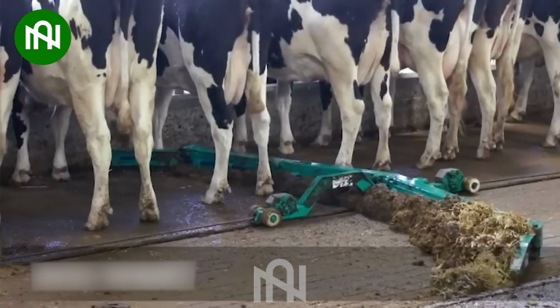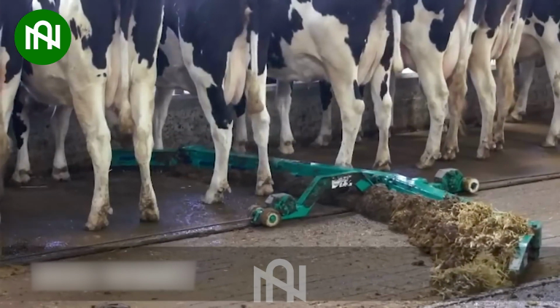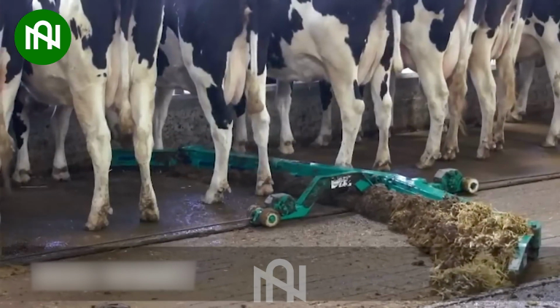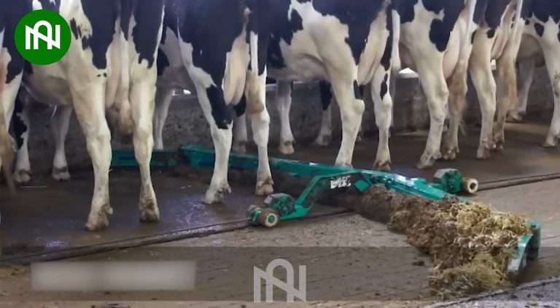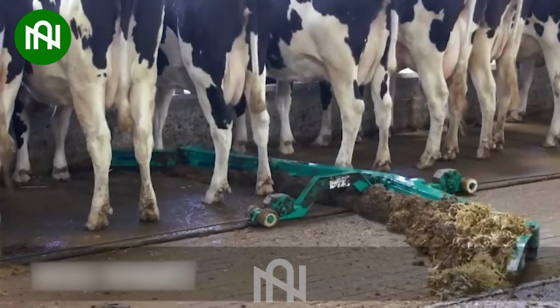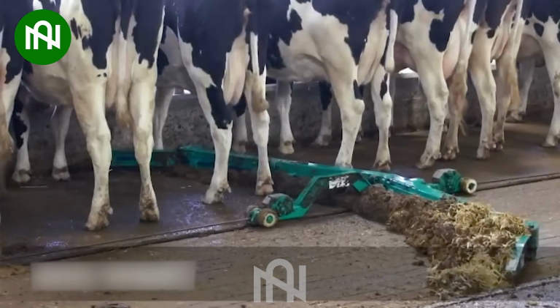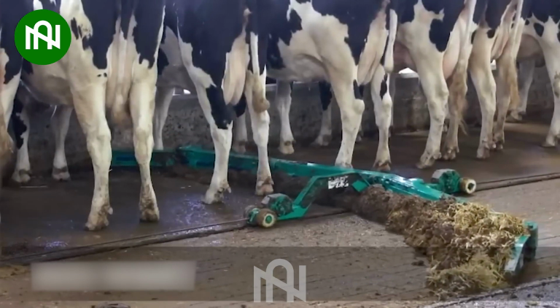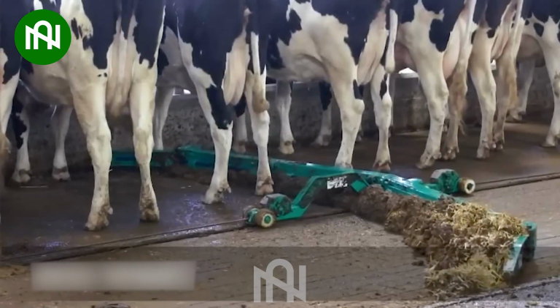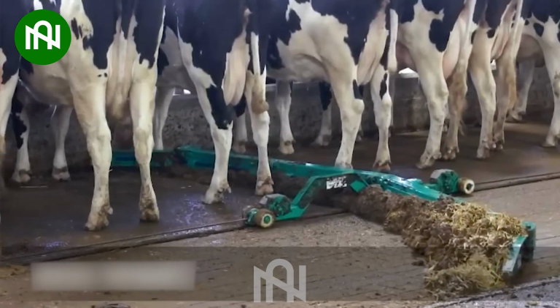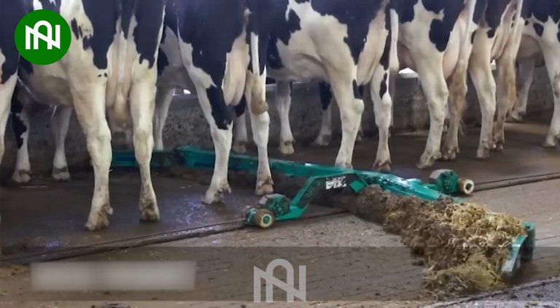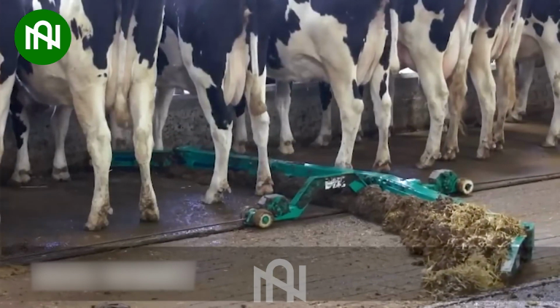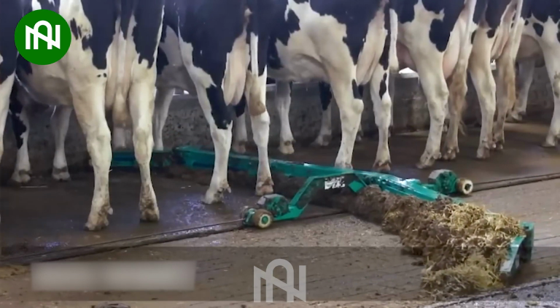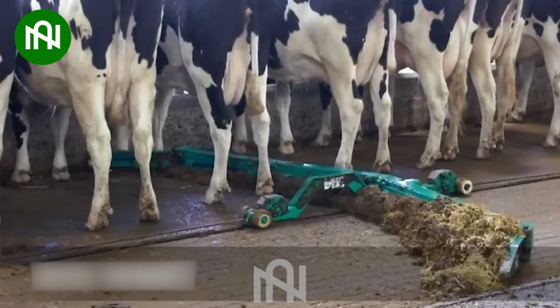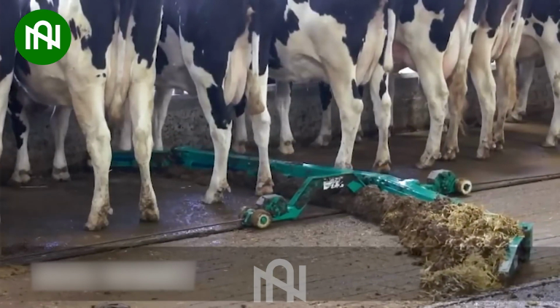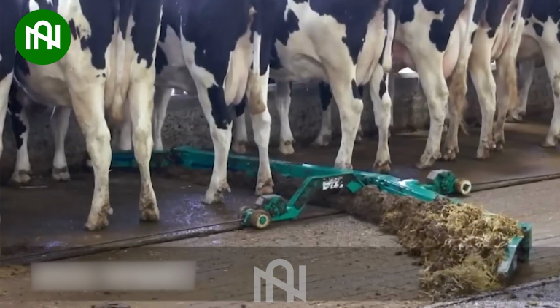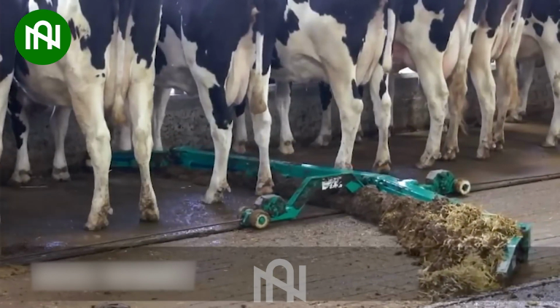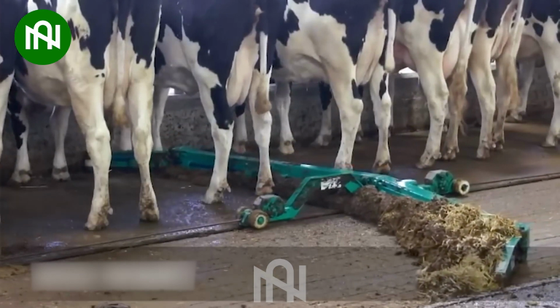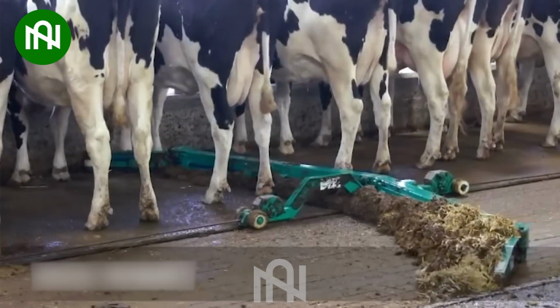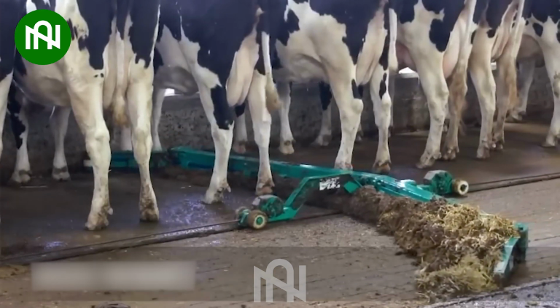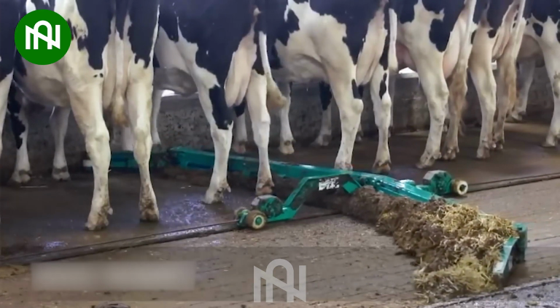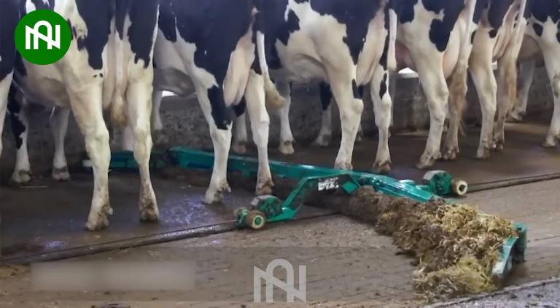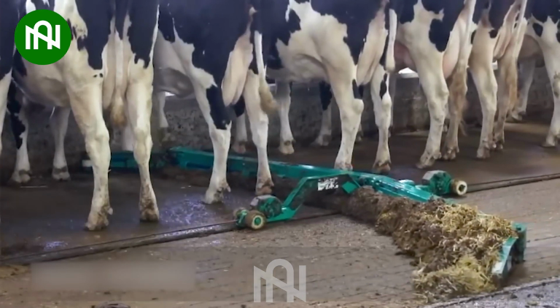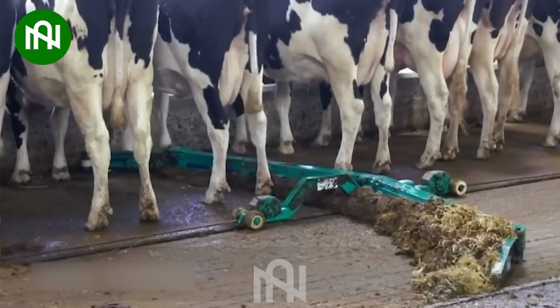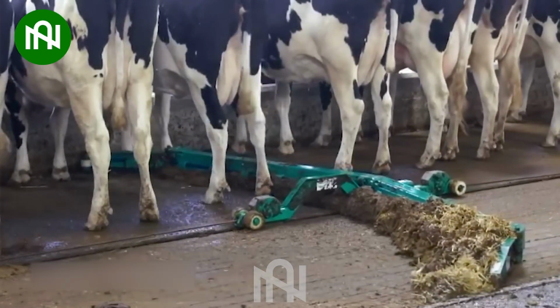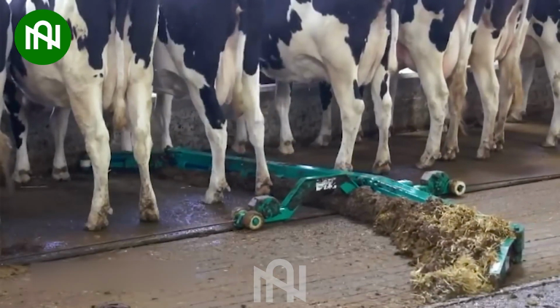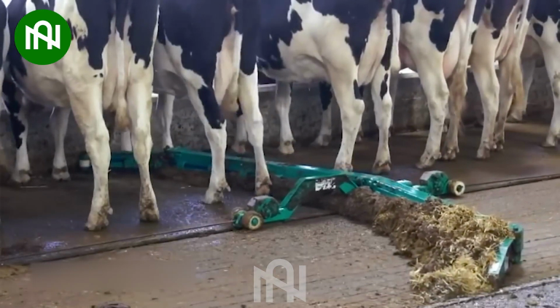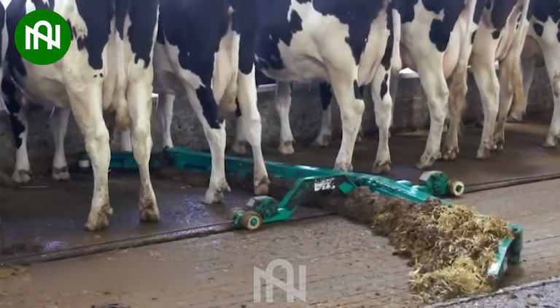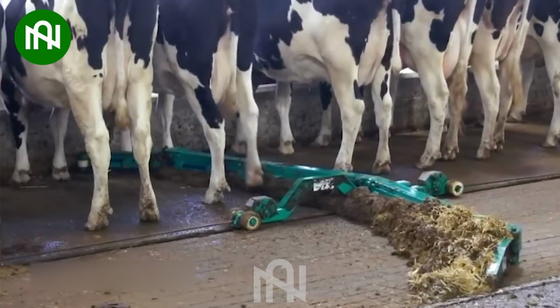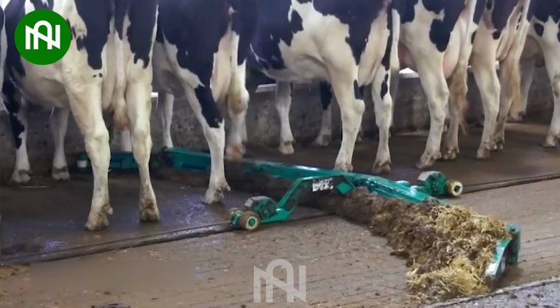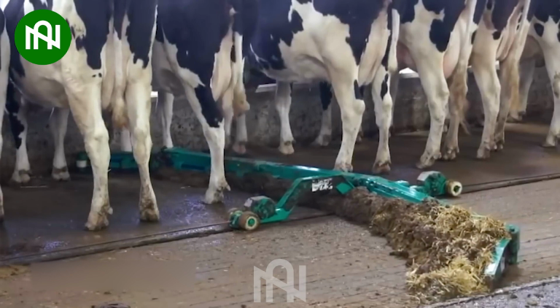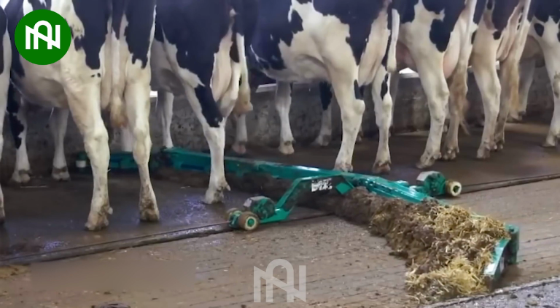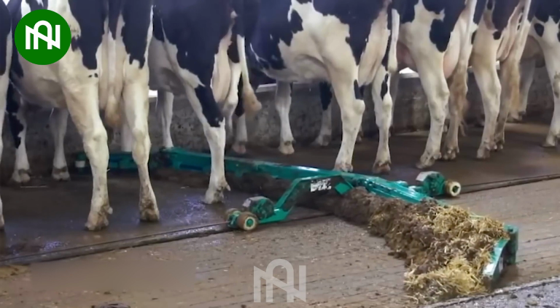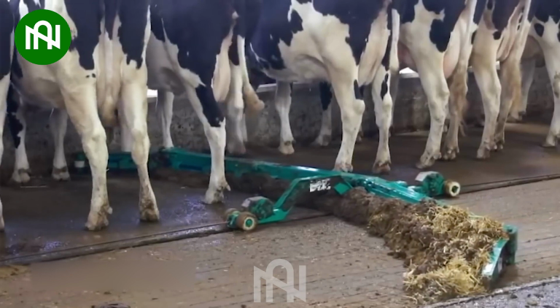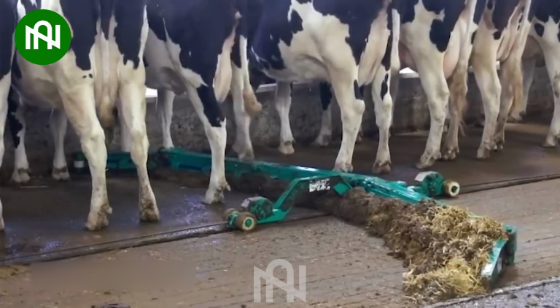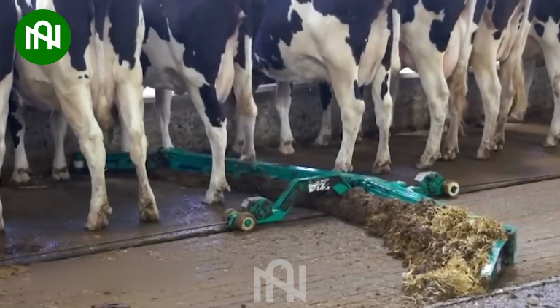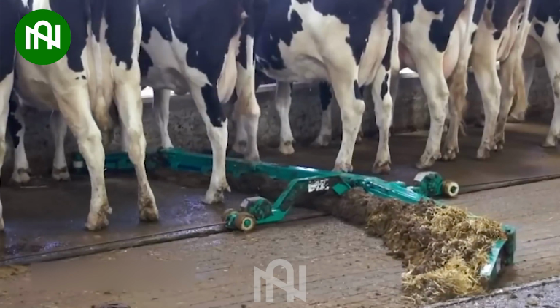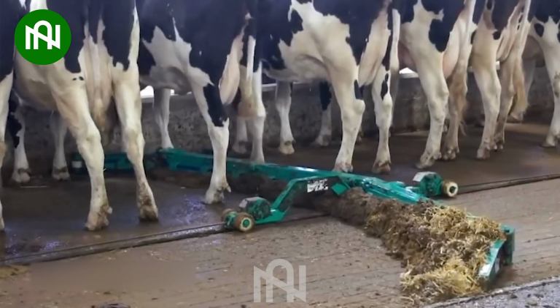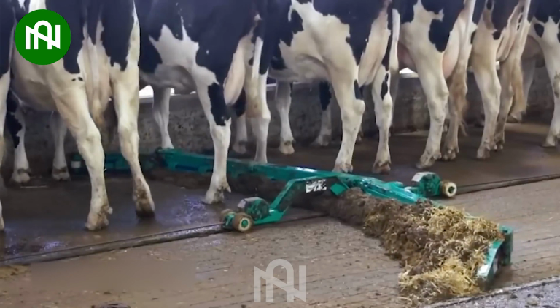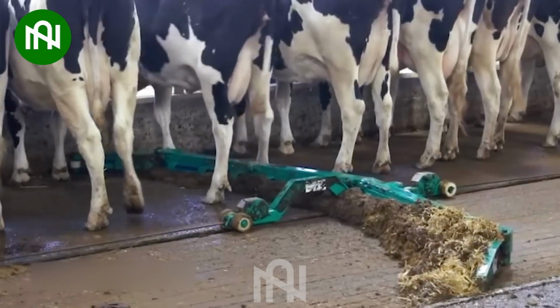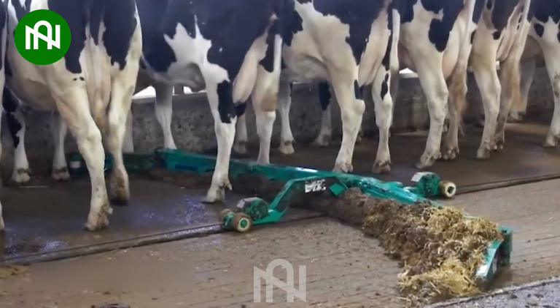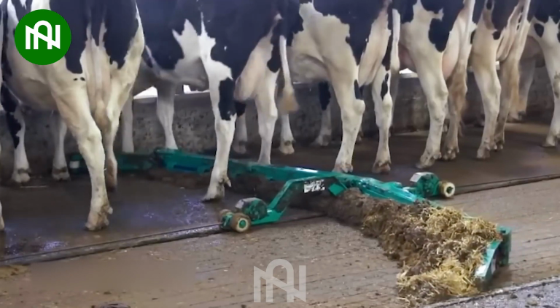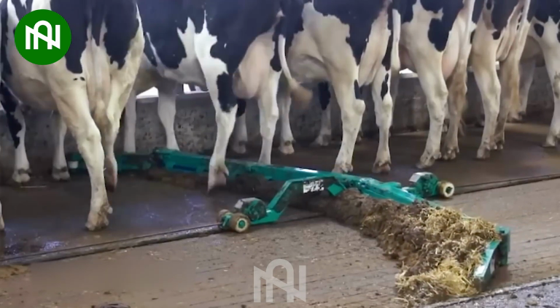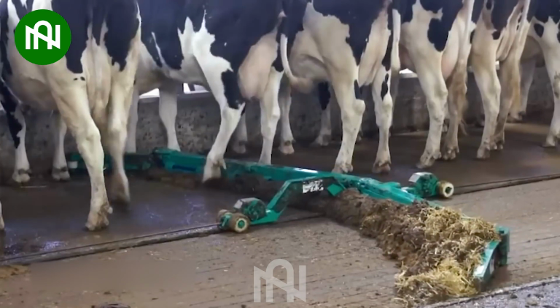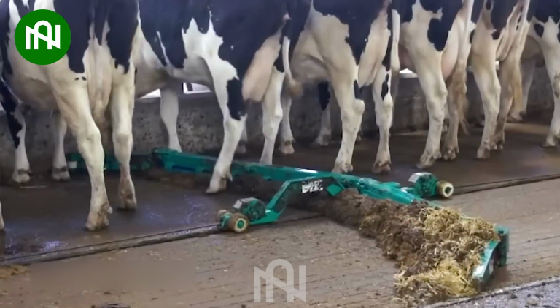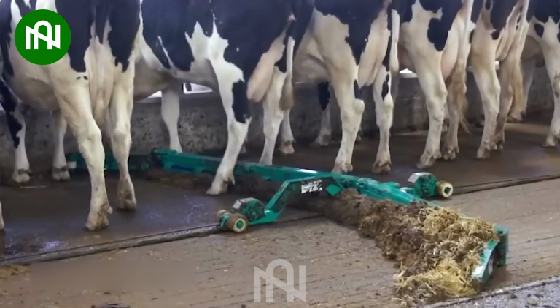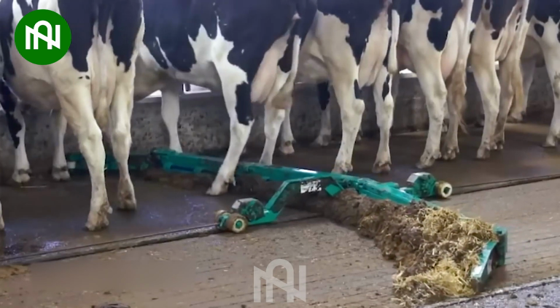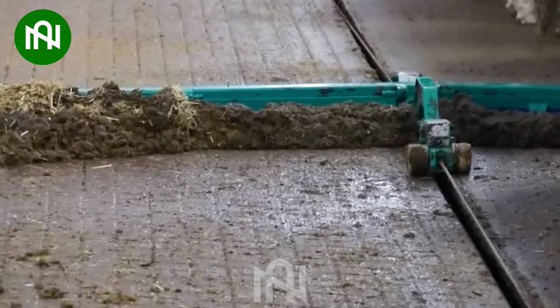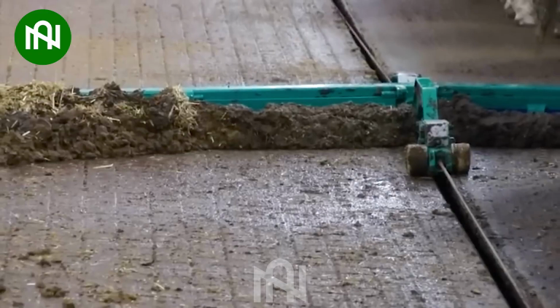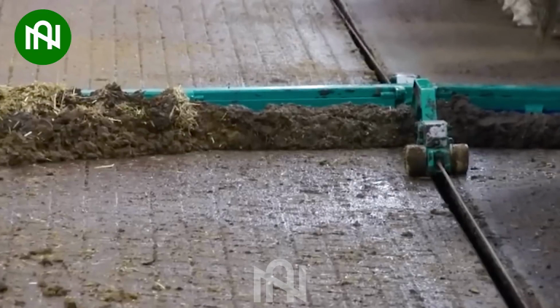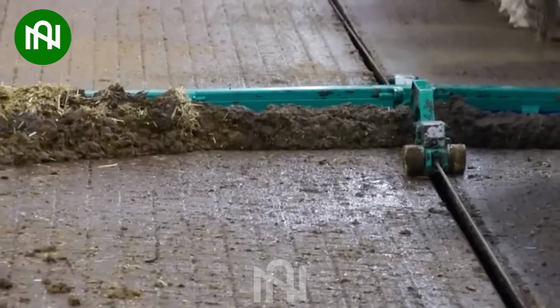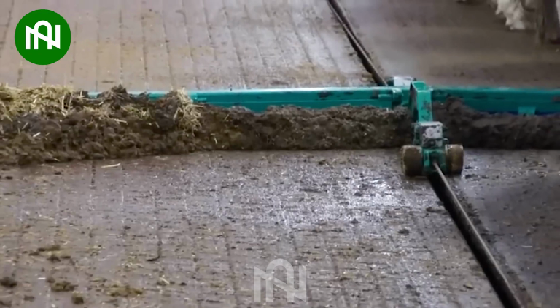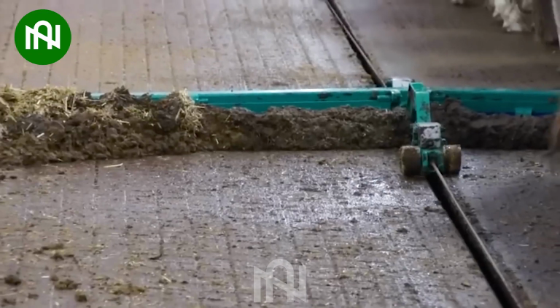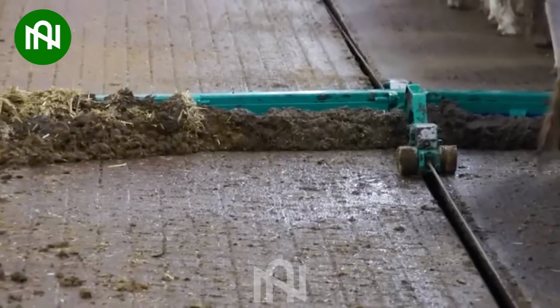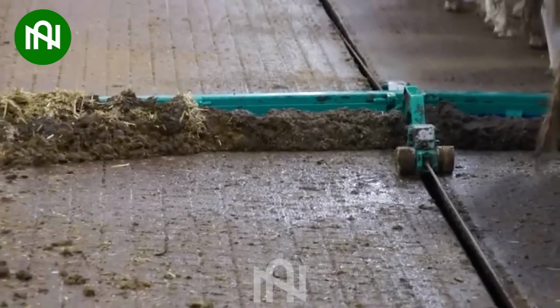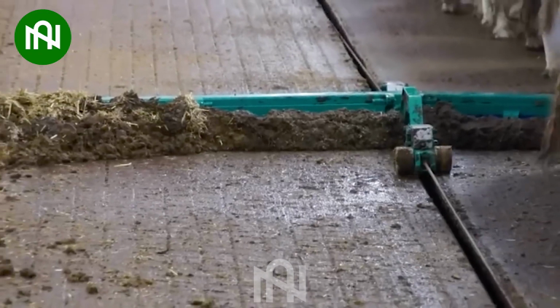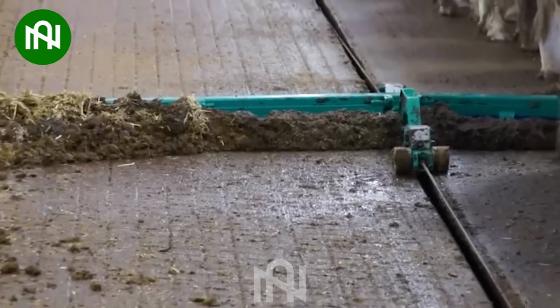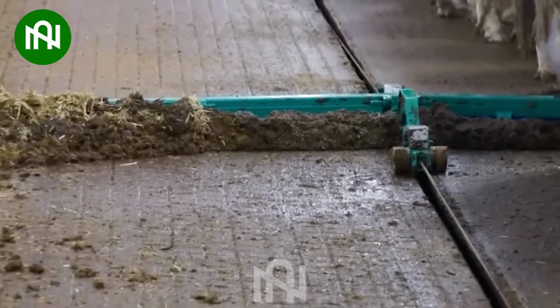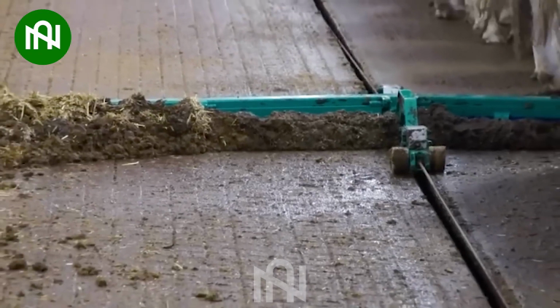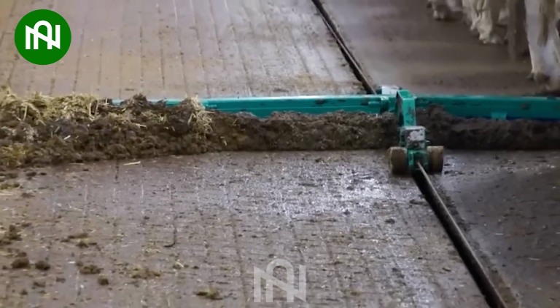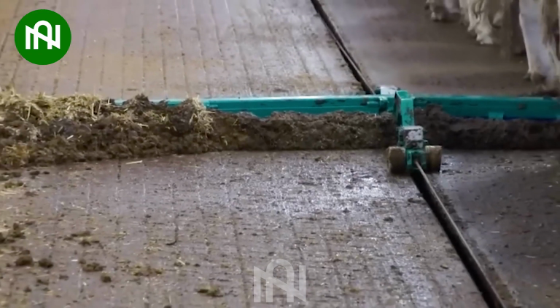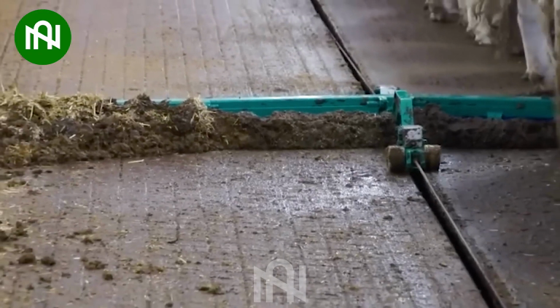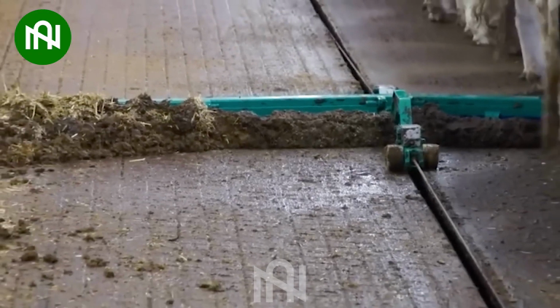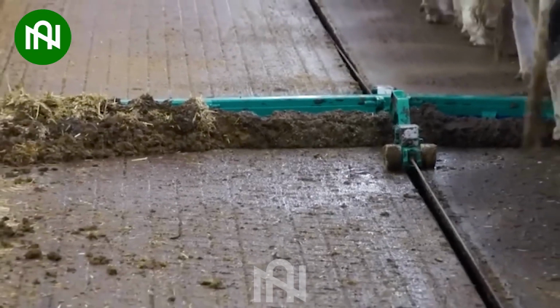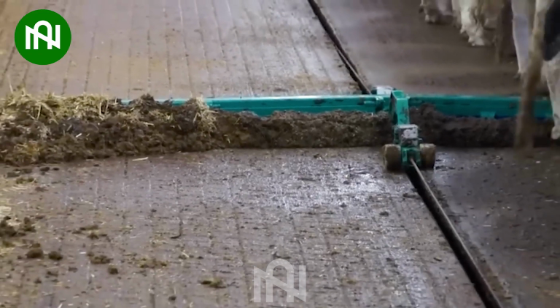The machine is impressively cleaning the cowshed with remarkable thoroughness and smoothness.